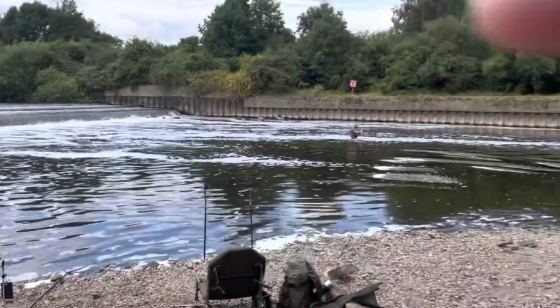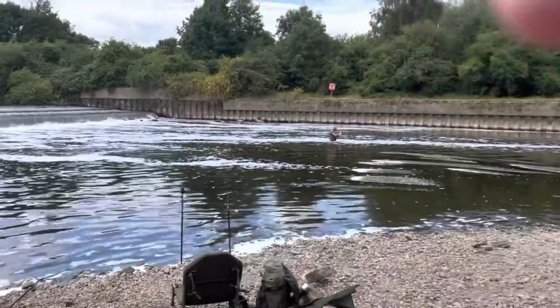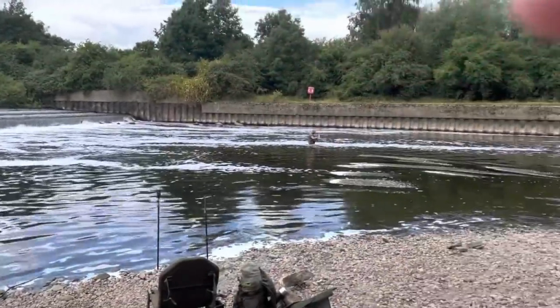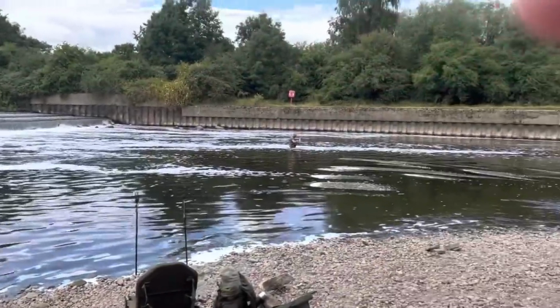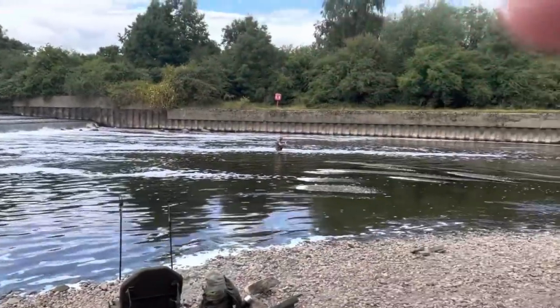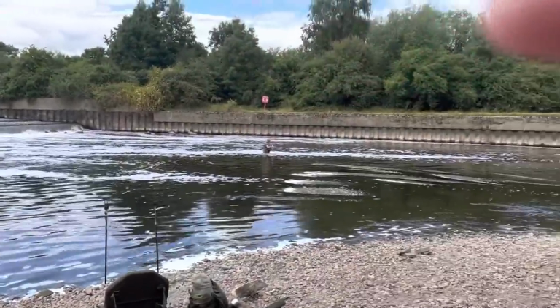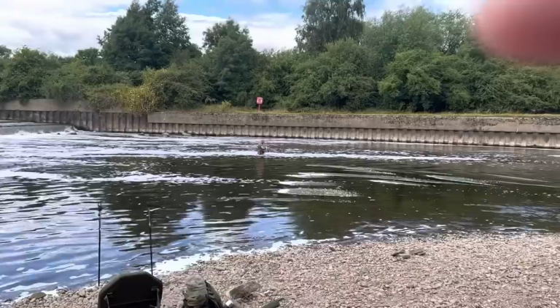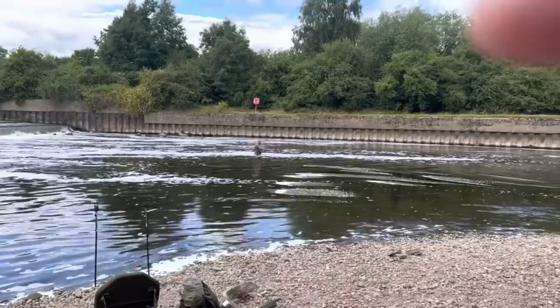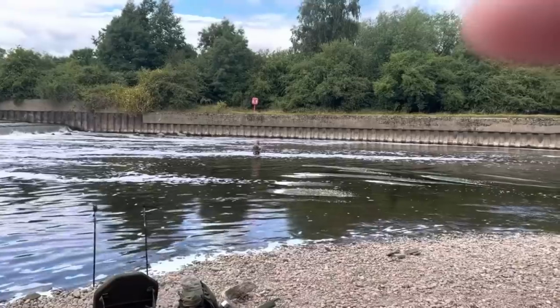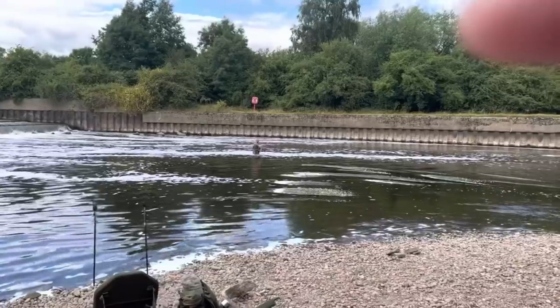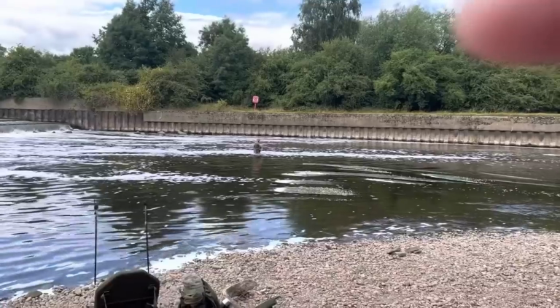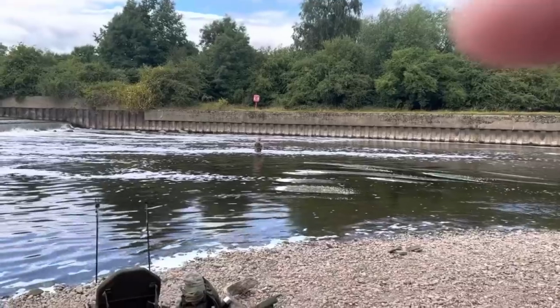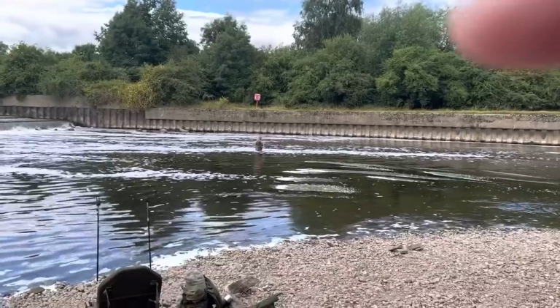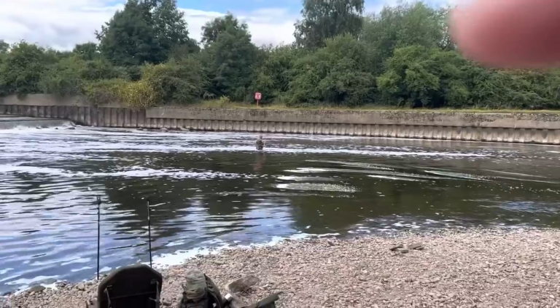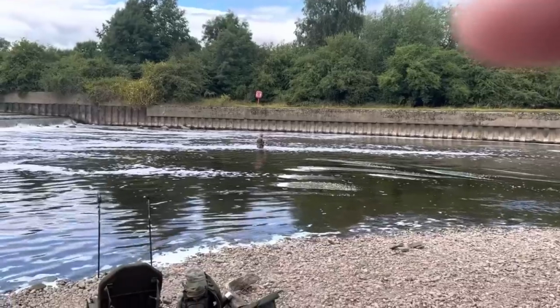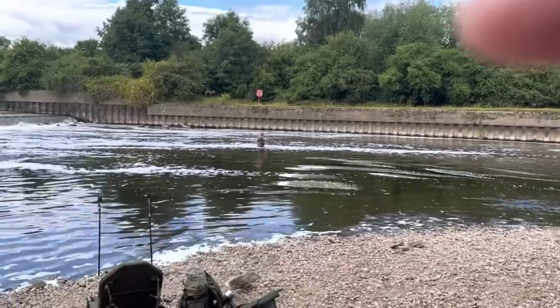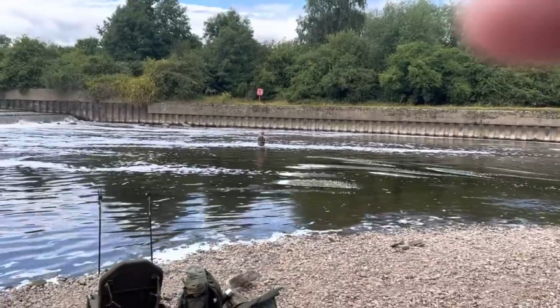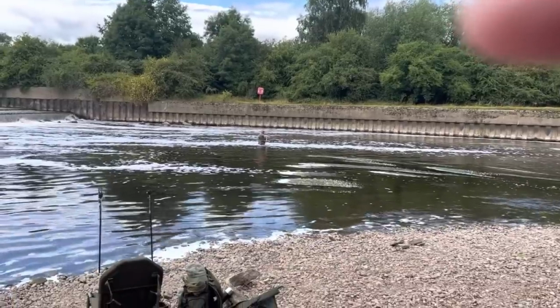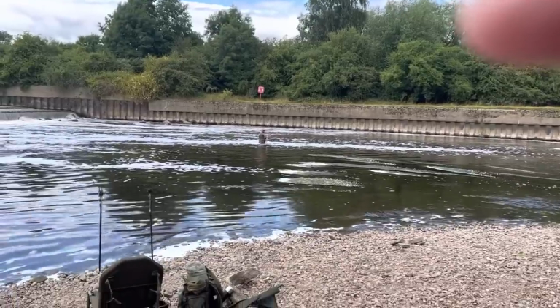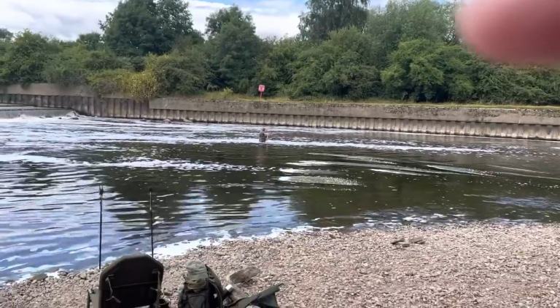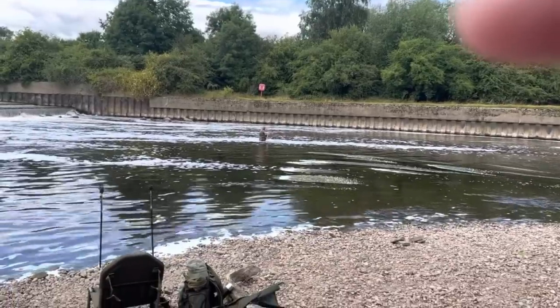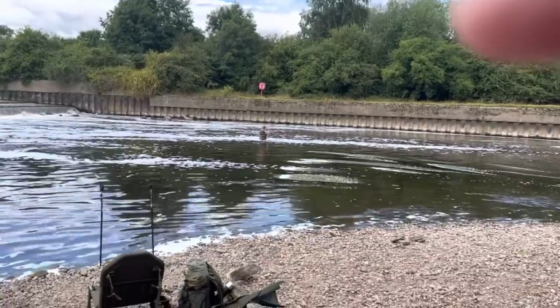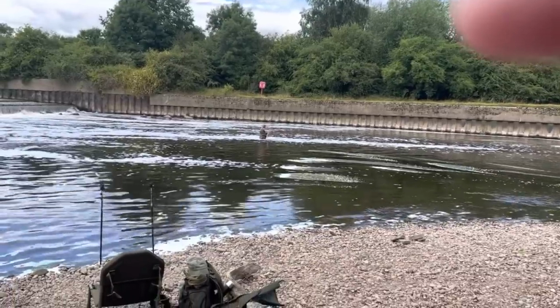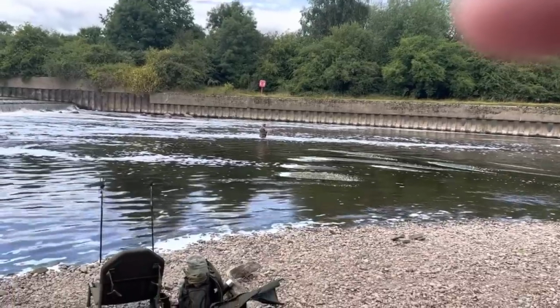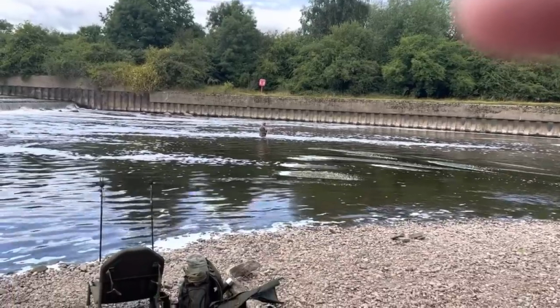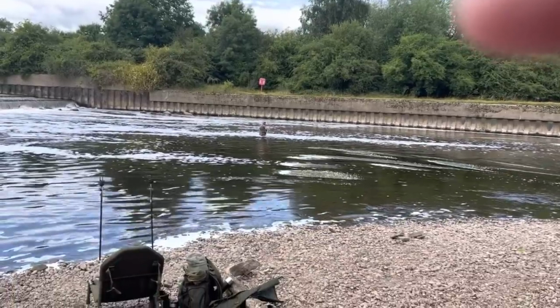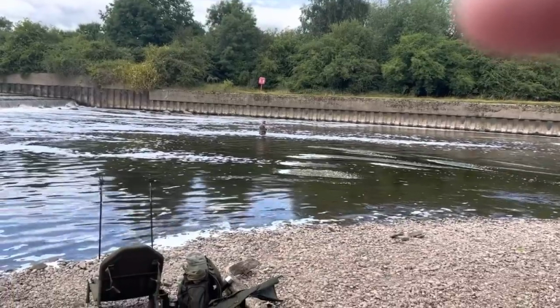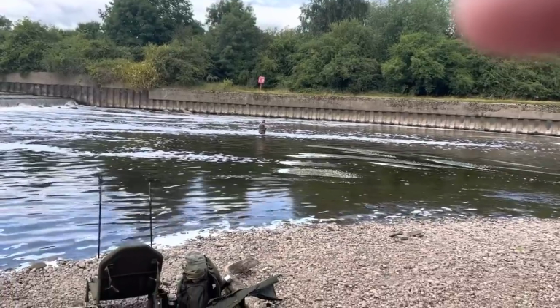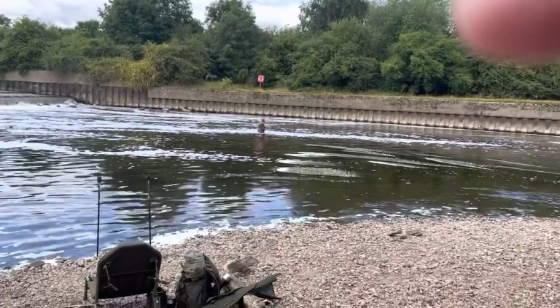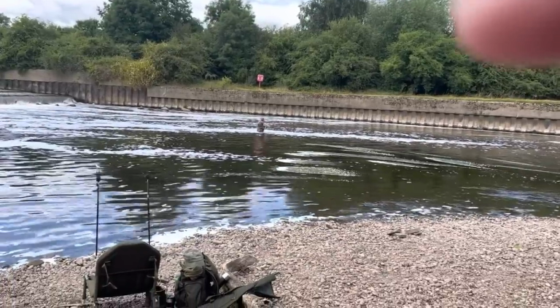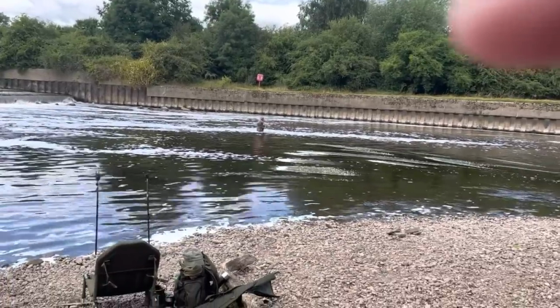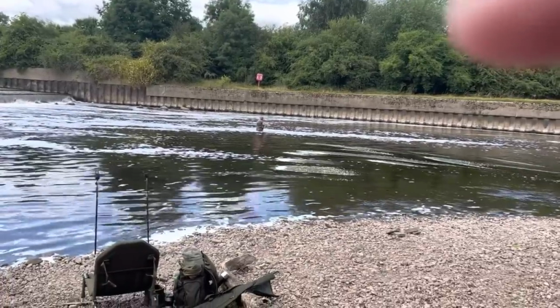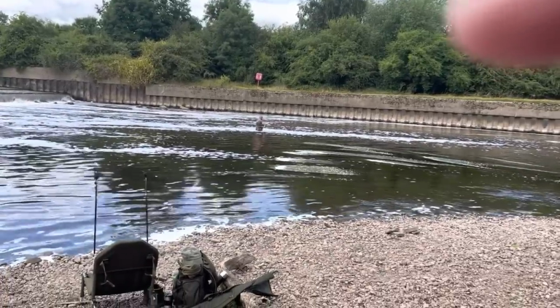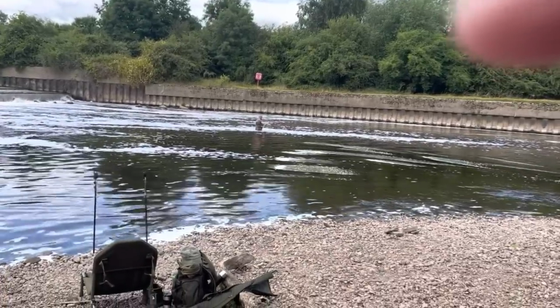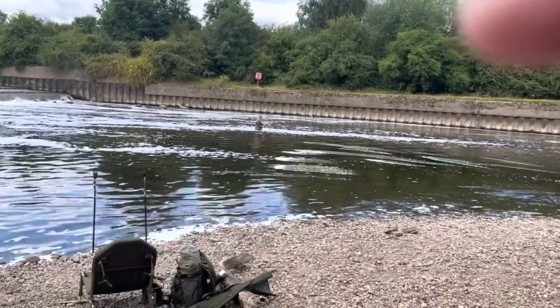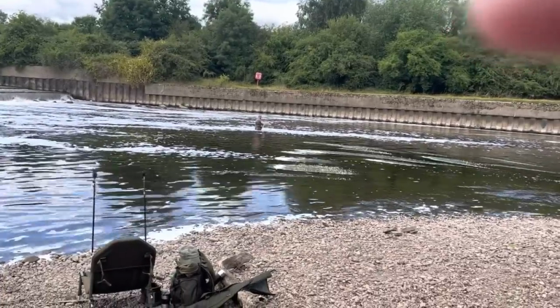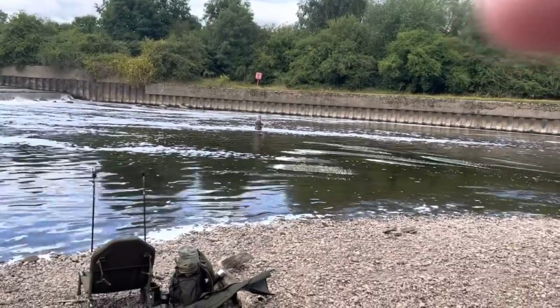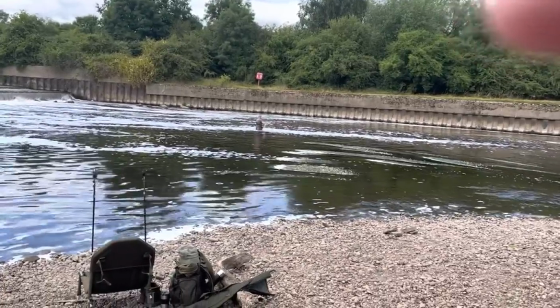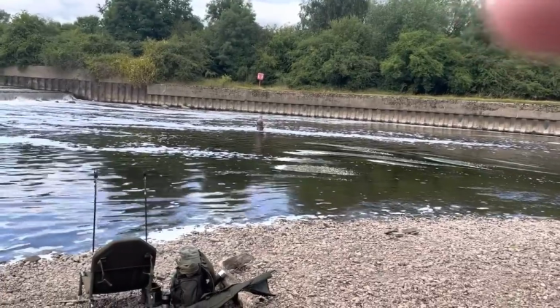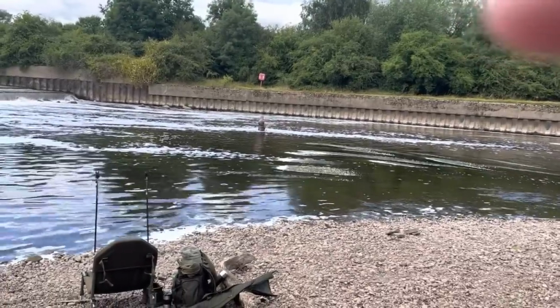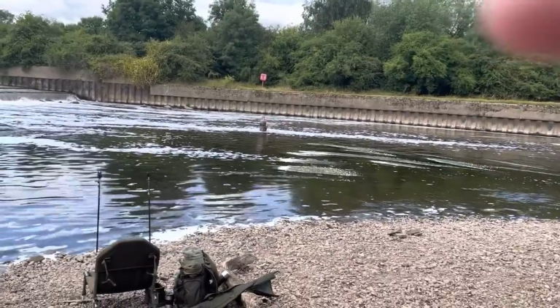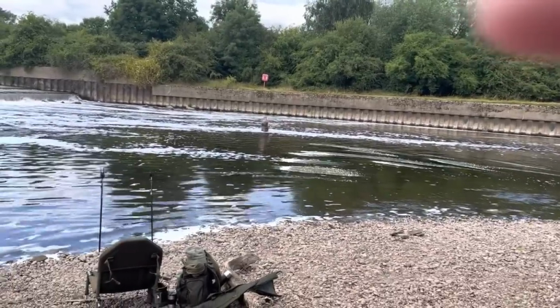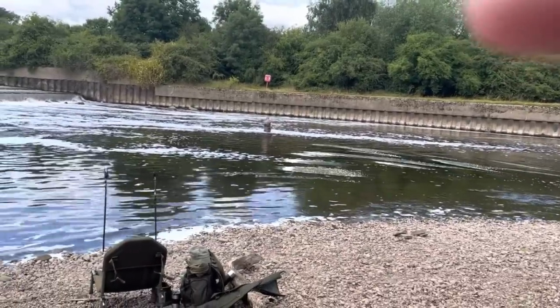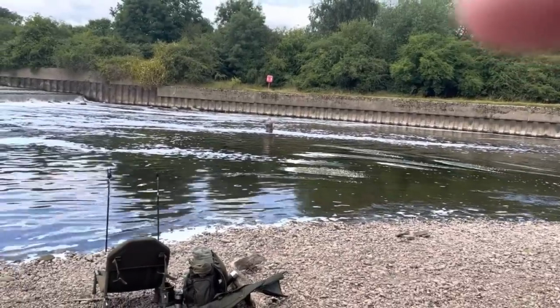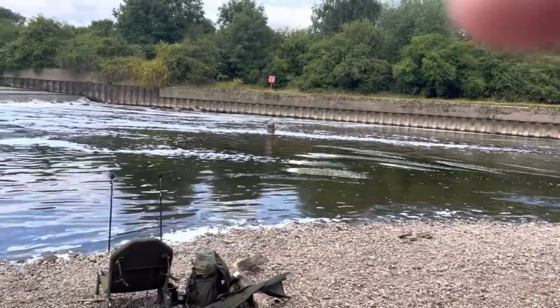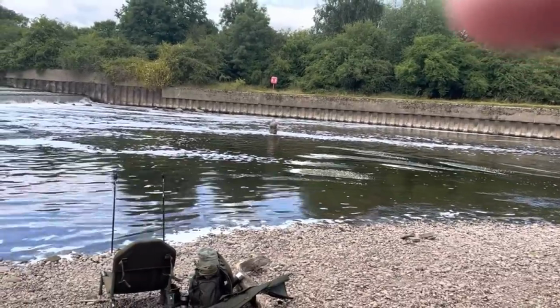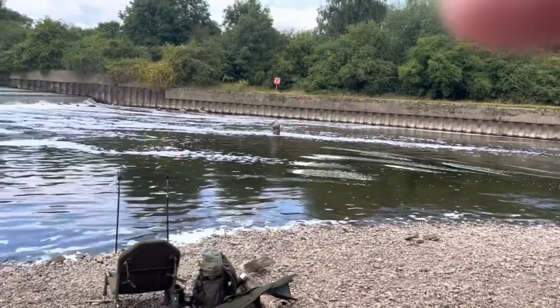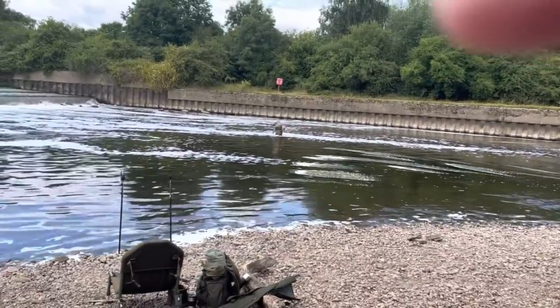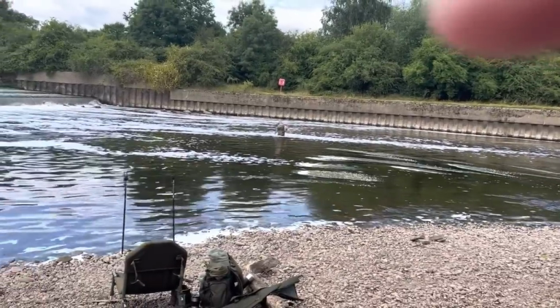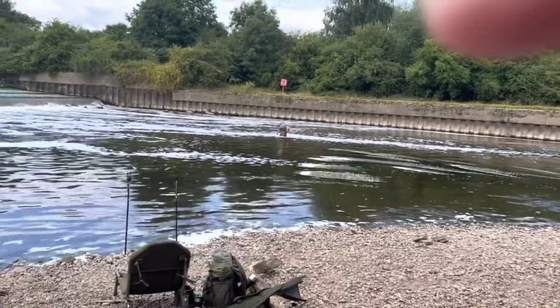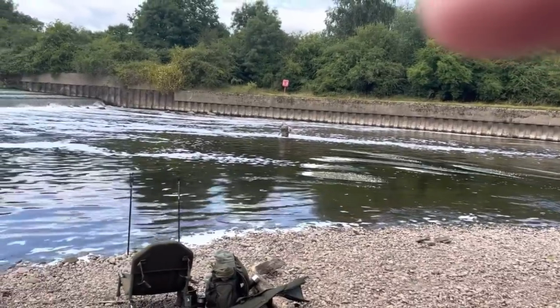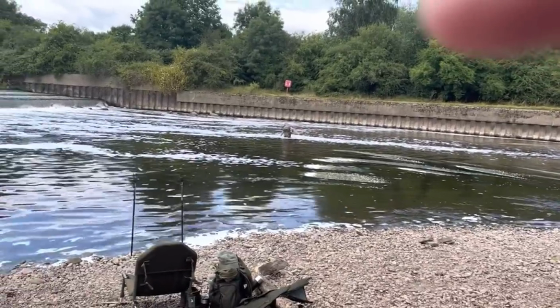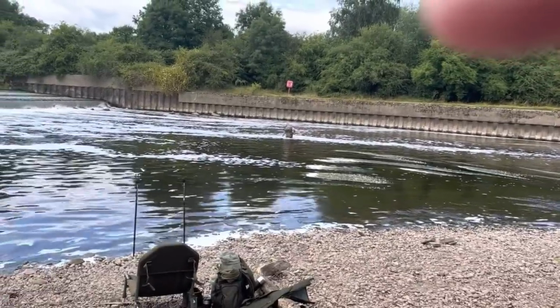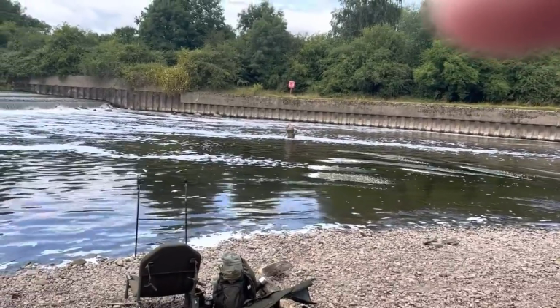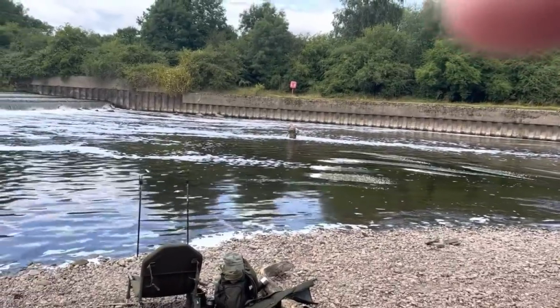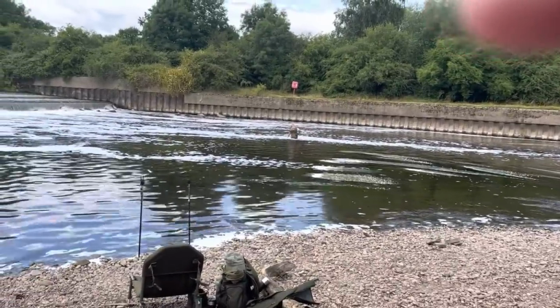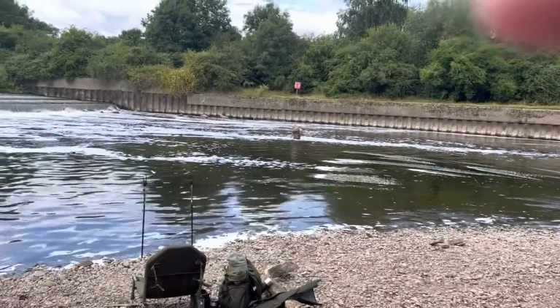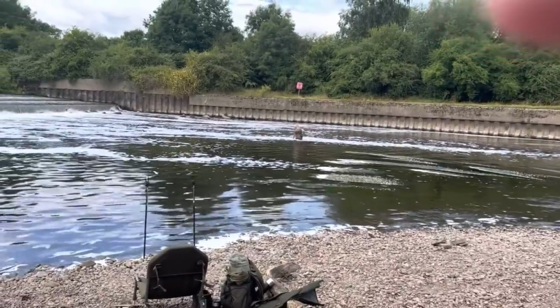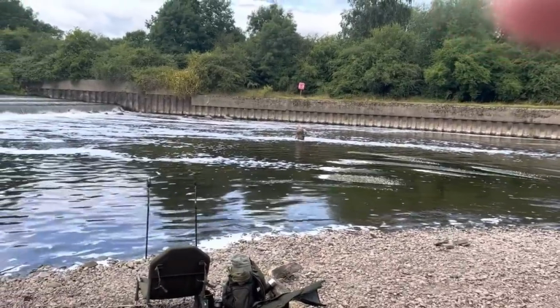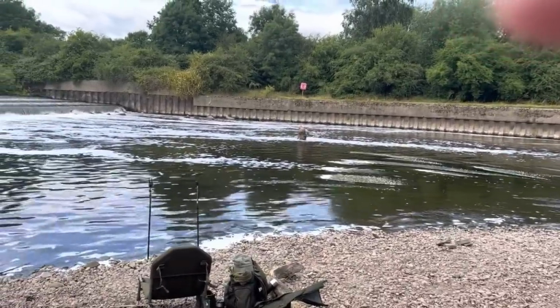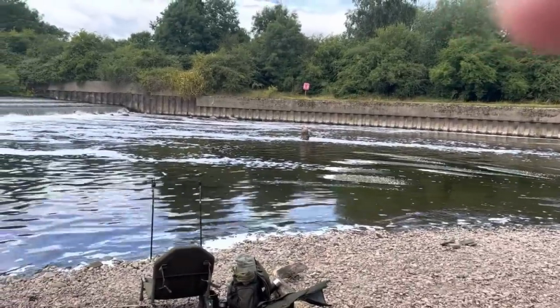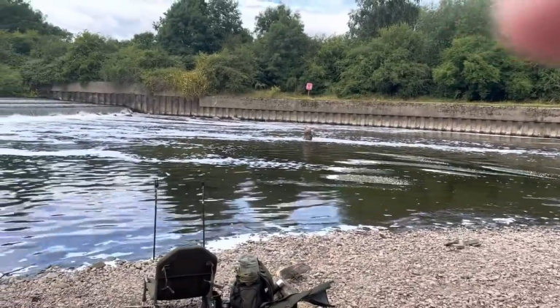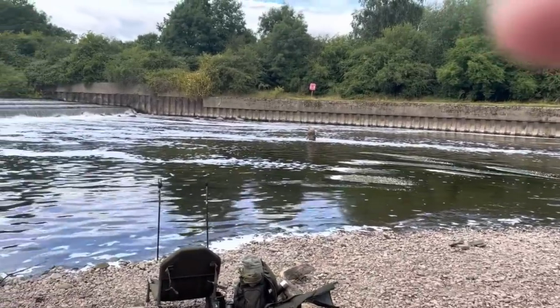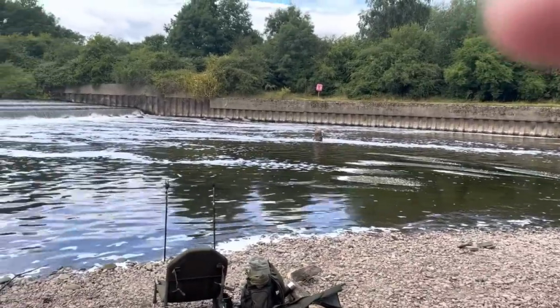Look at that — got a fish there. Nice chub. There you go, throwing it back nicely.